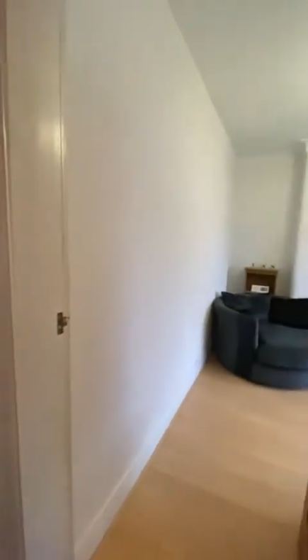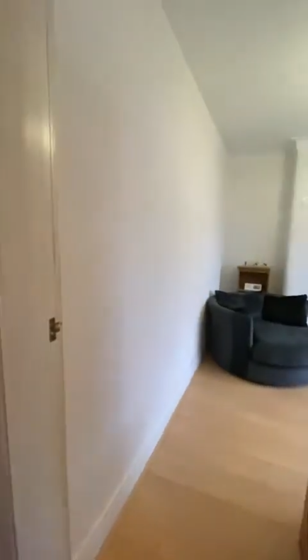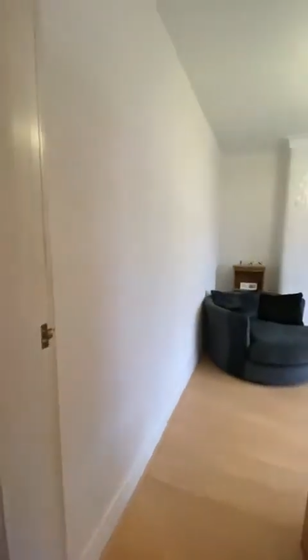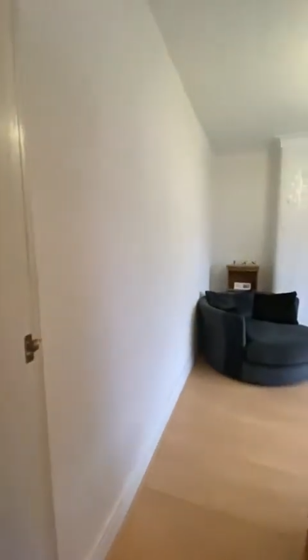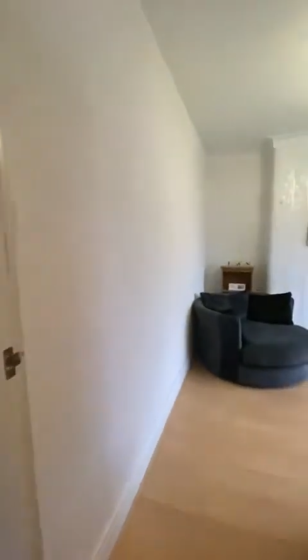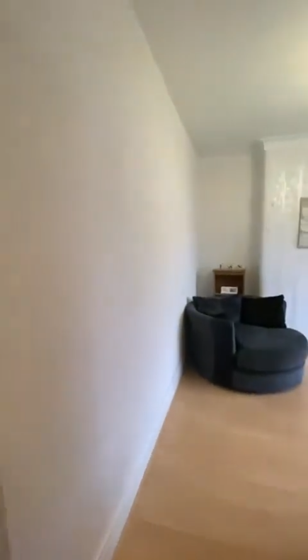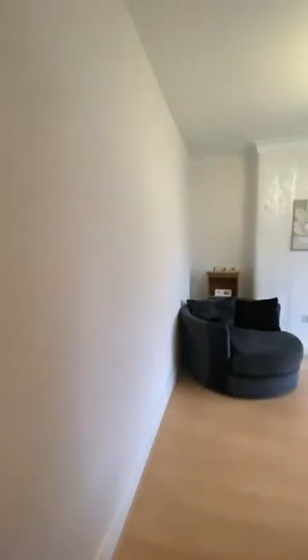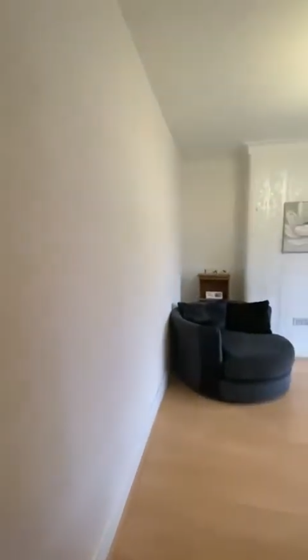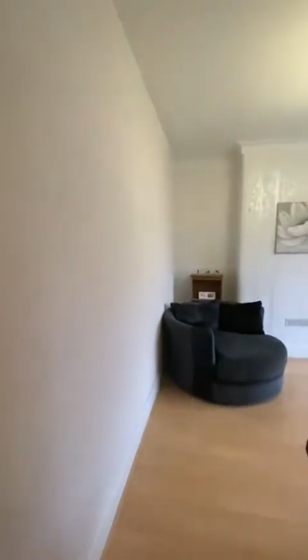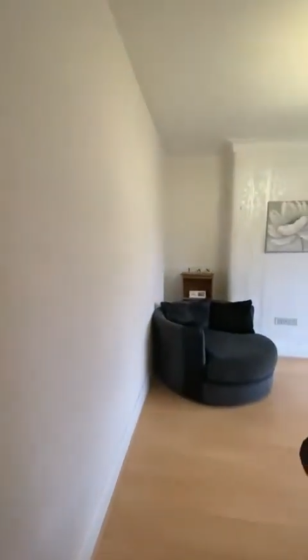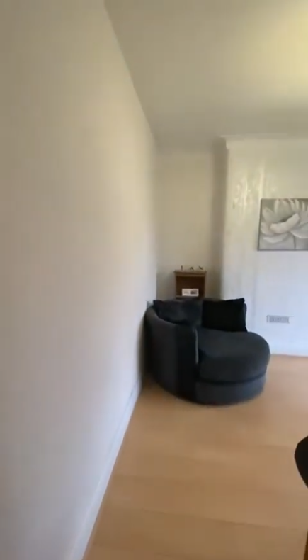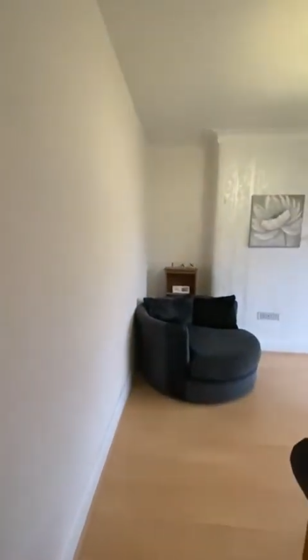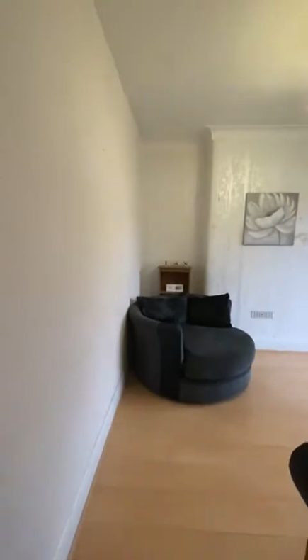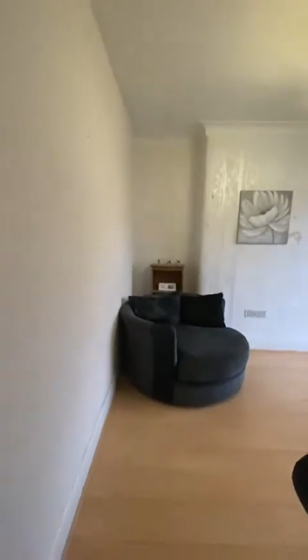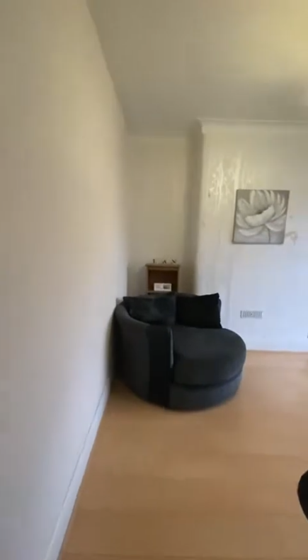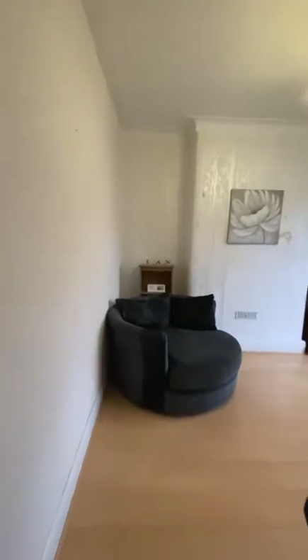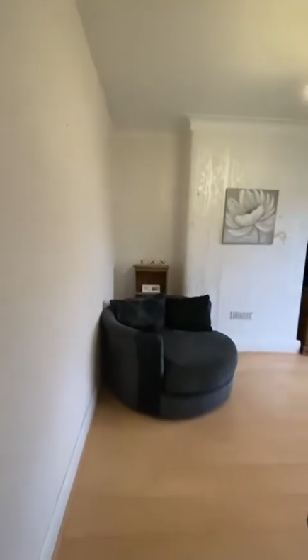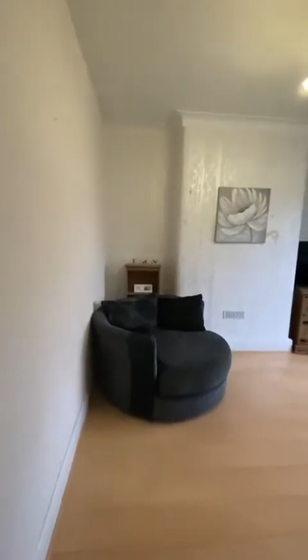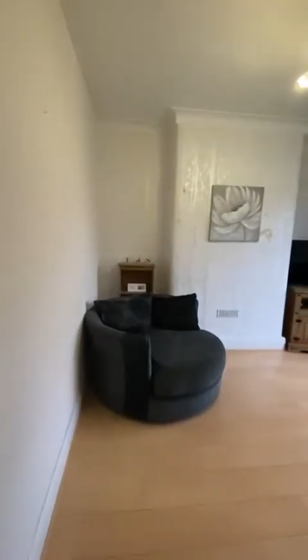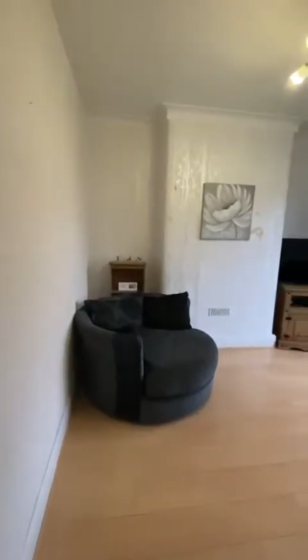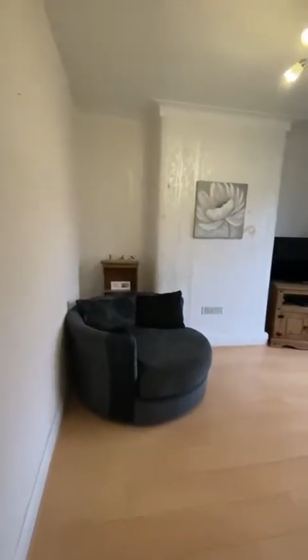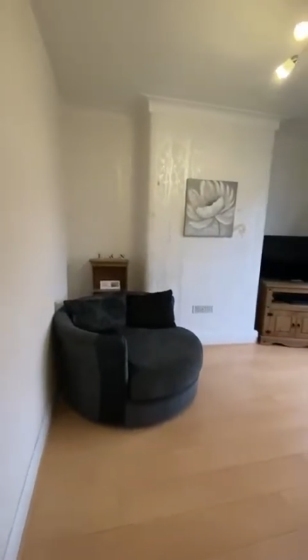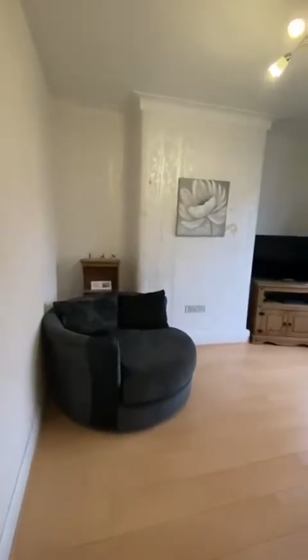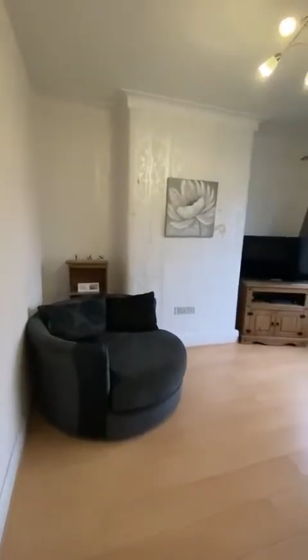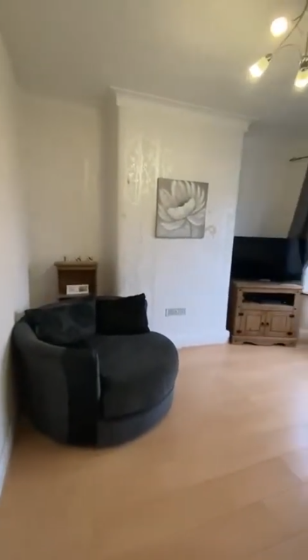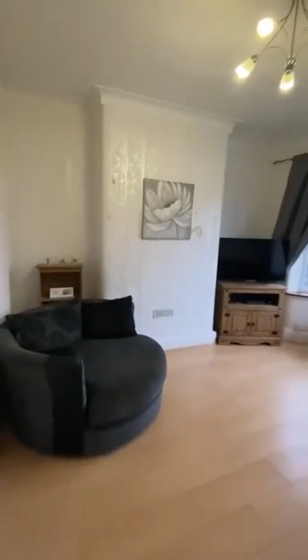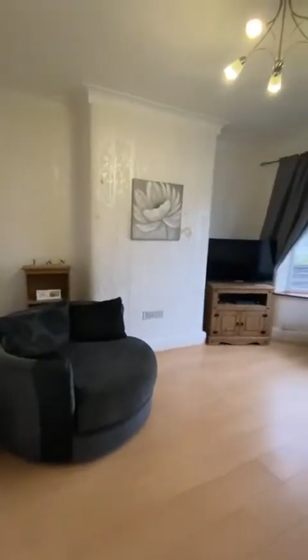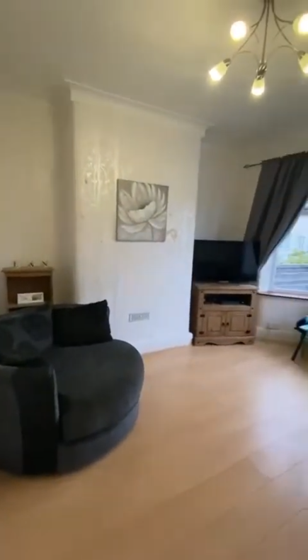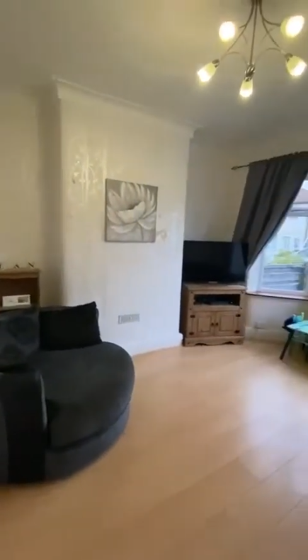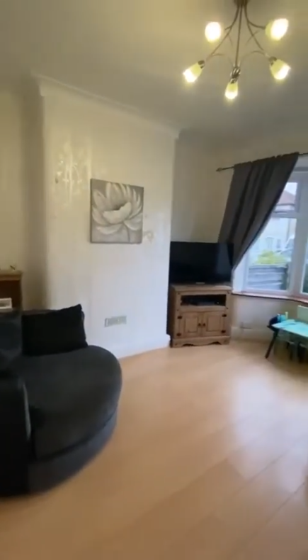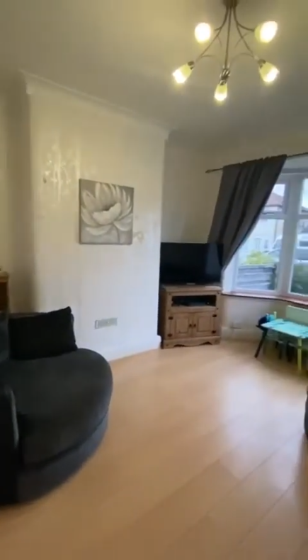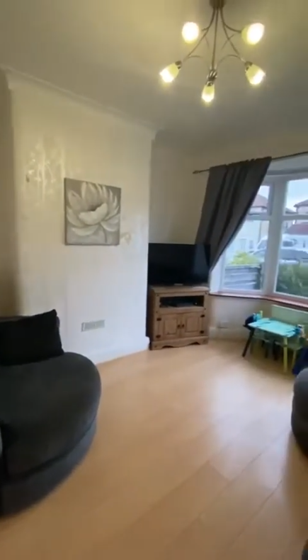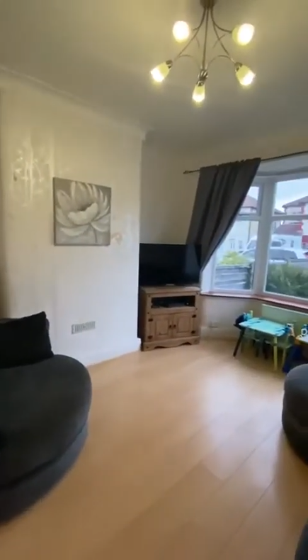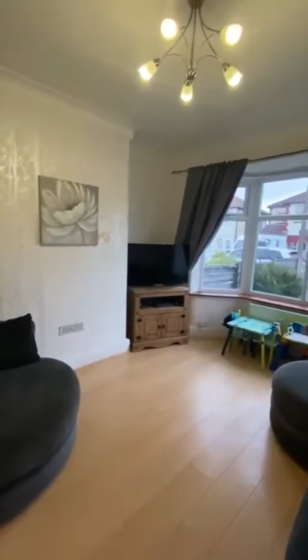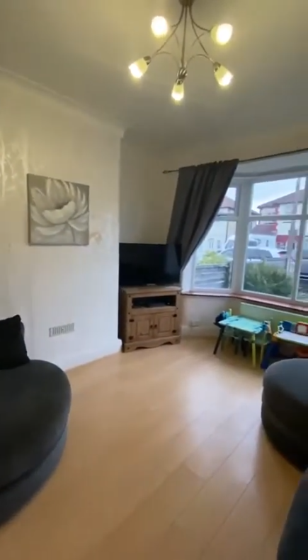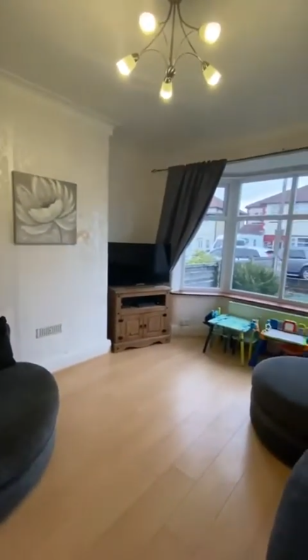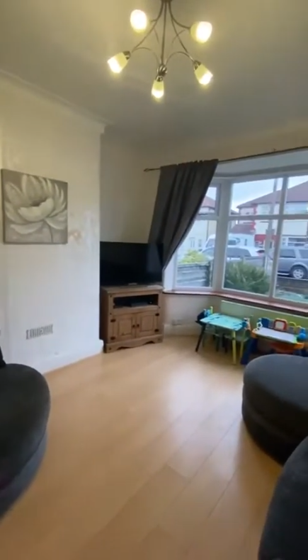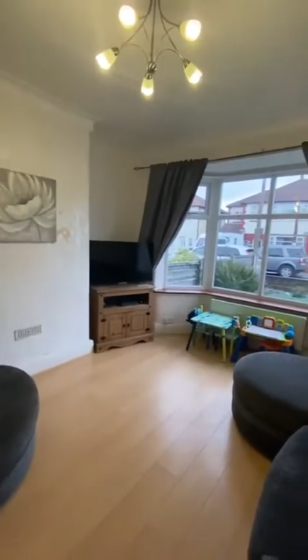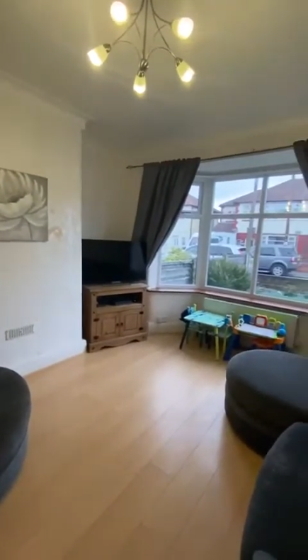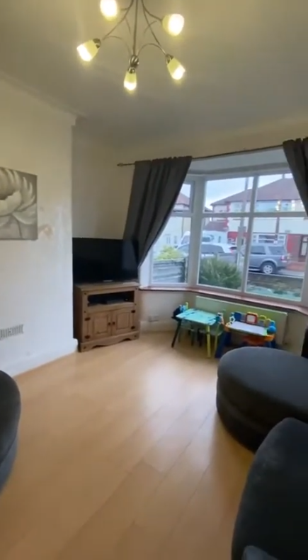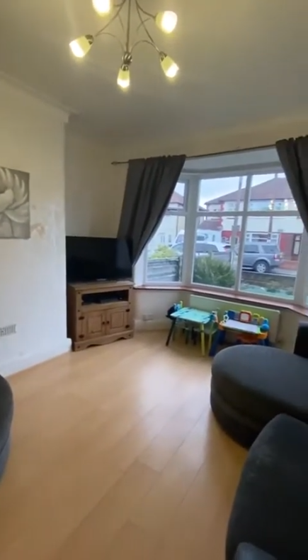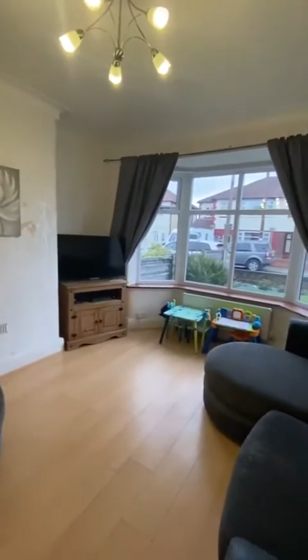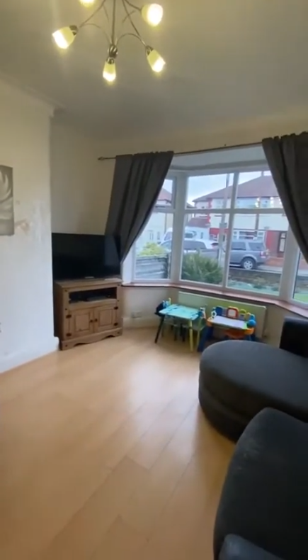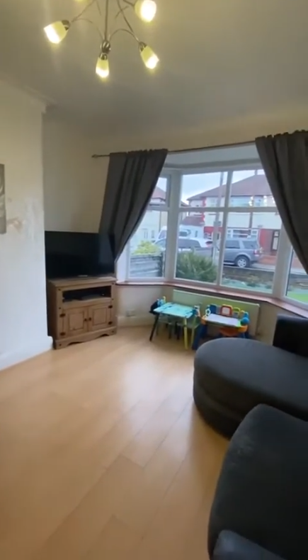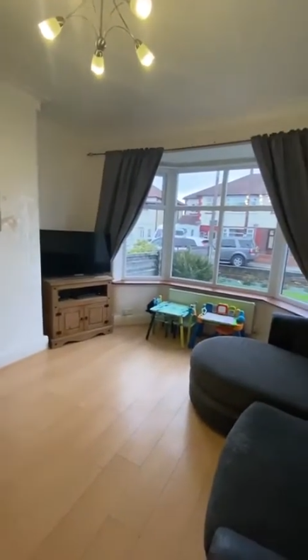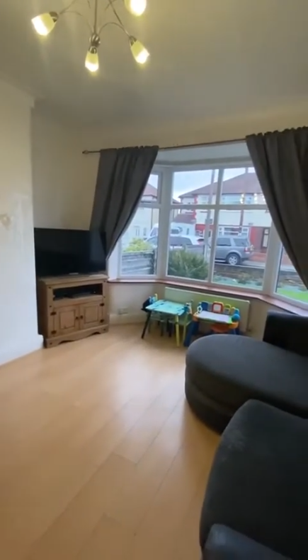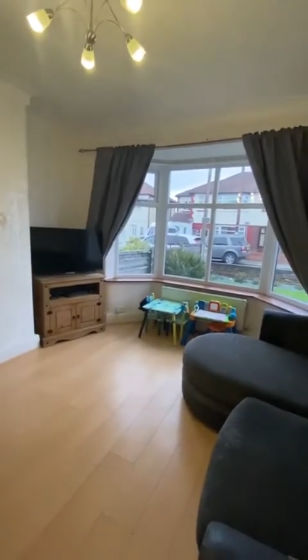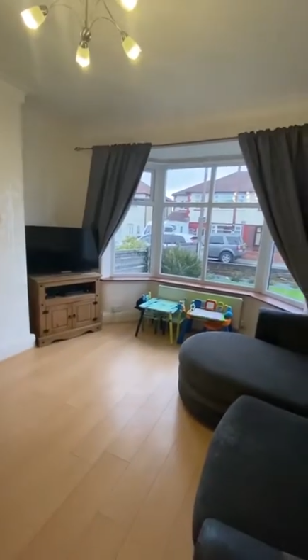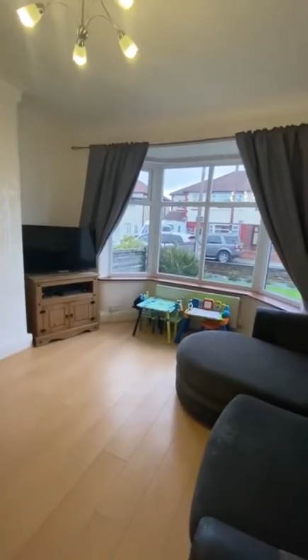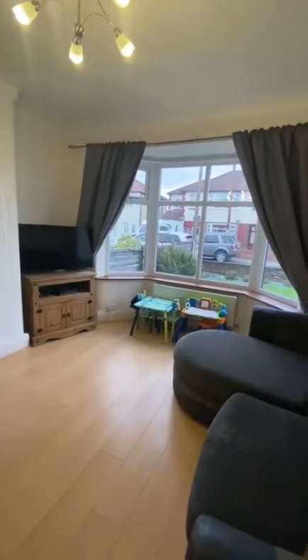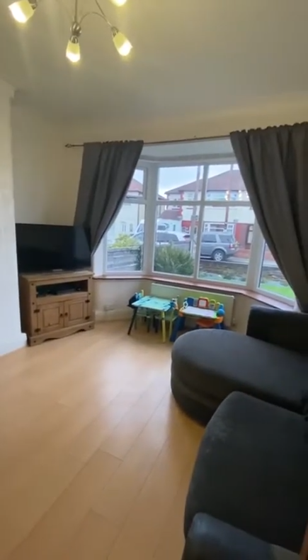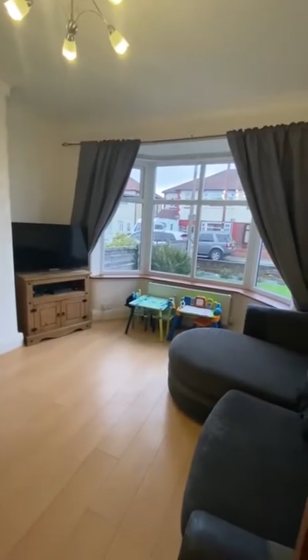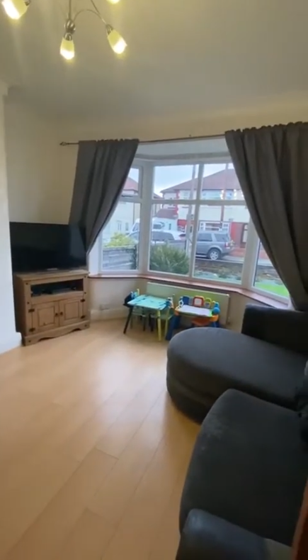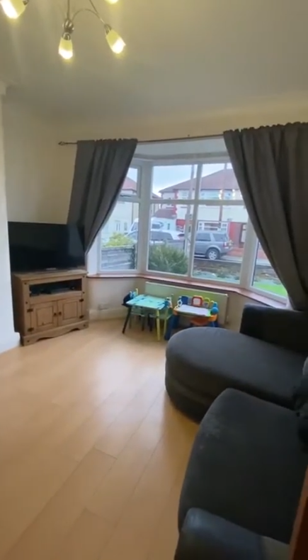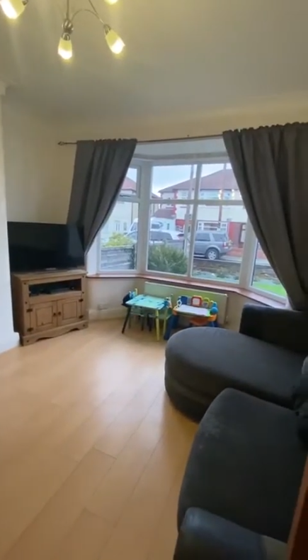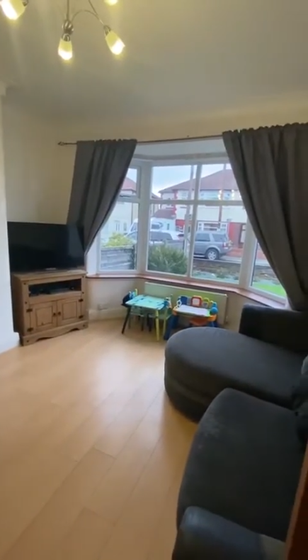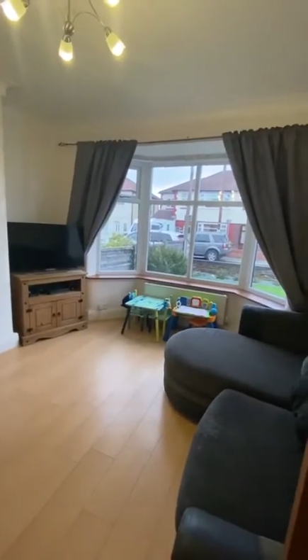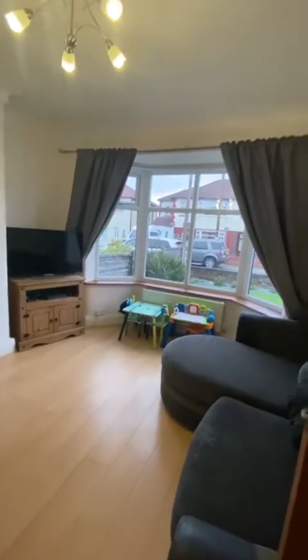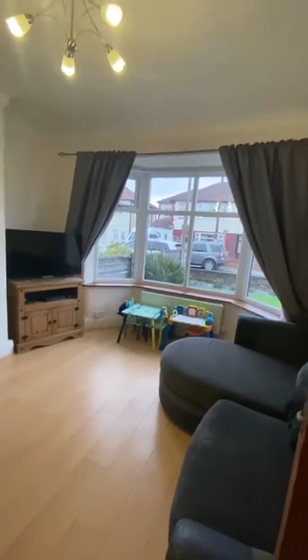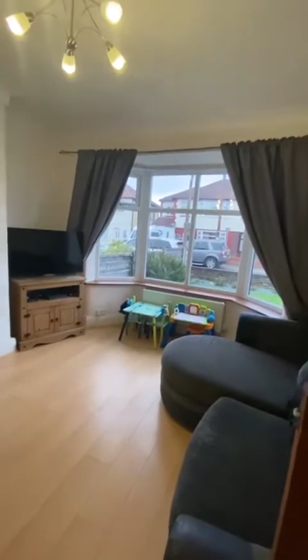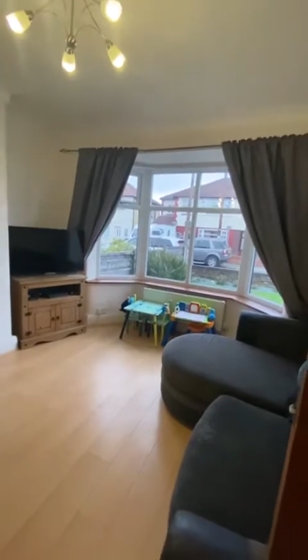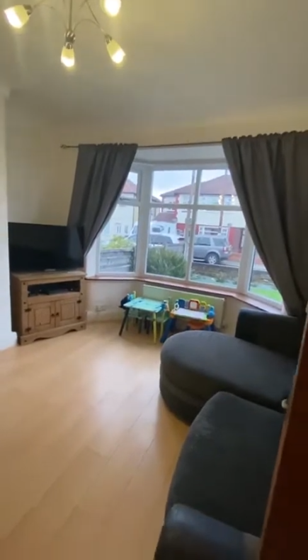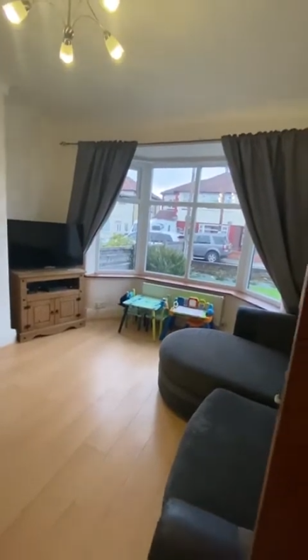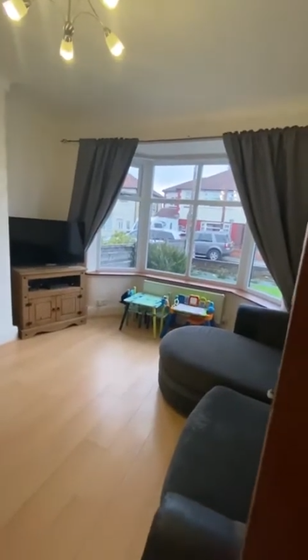First up is this lovely bay fronted lounge, all double glazed throughout, and we've got gas central heating as well.